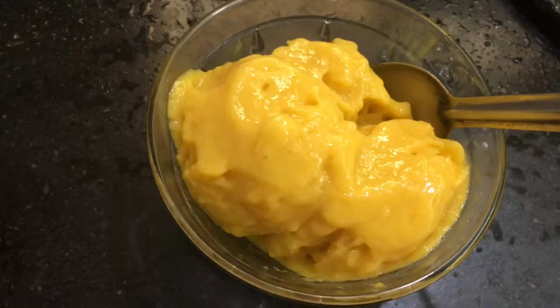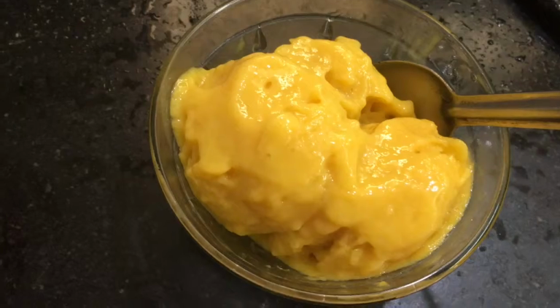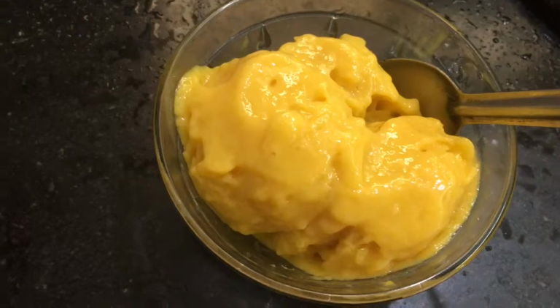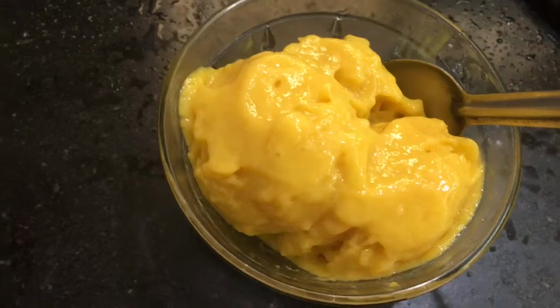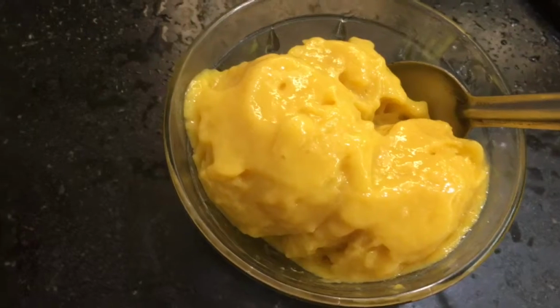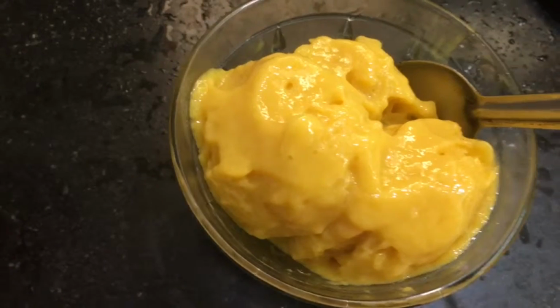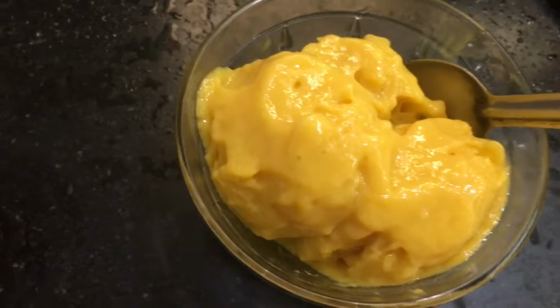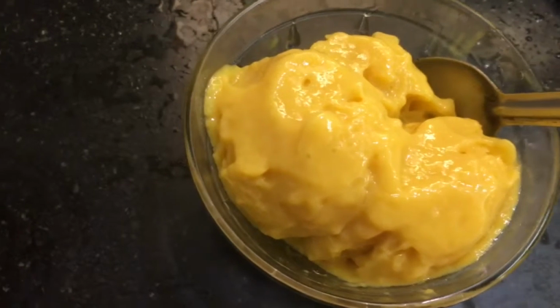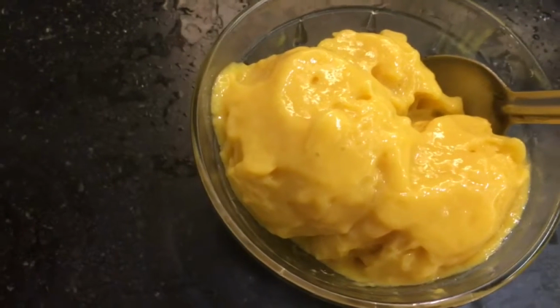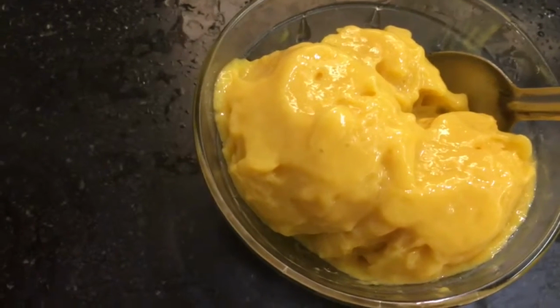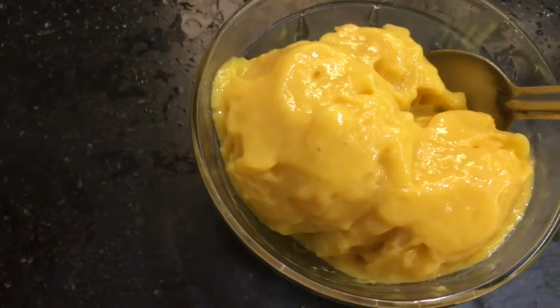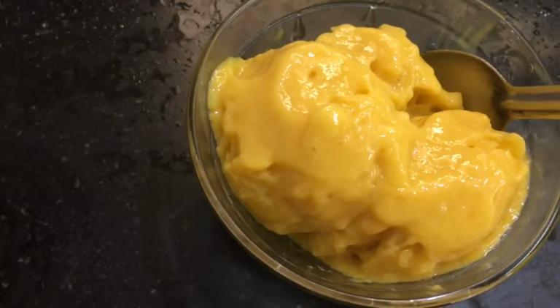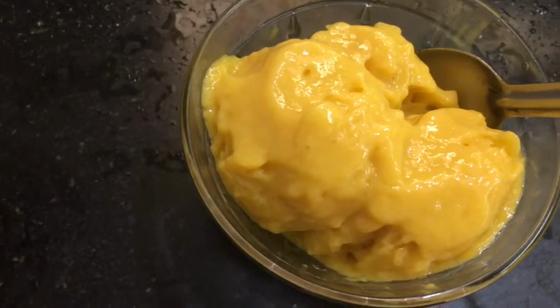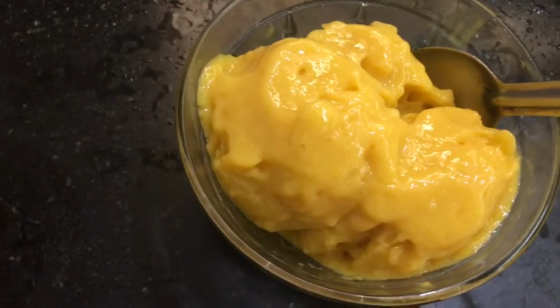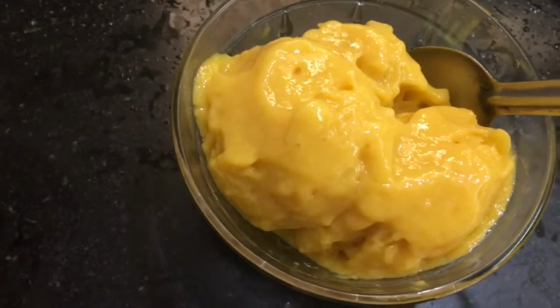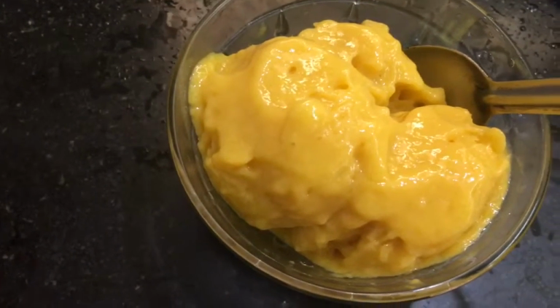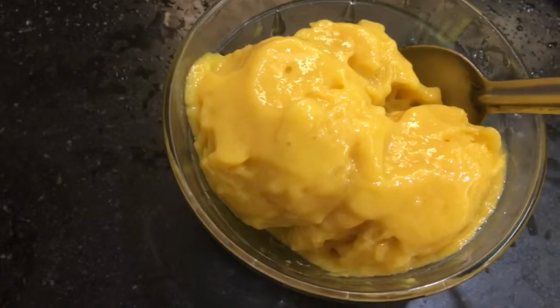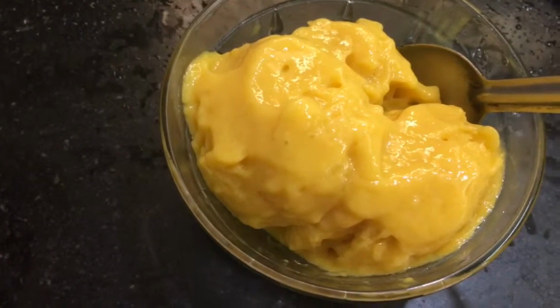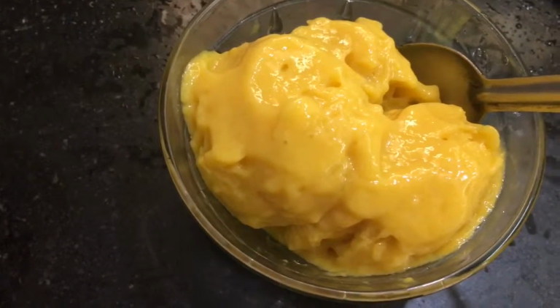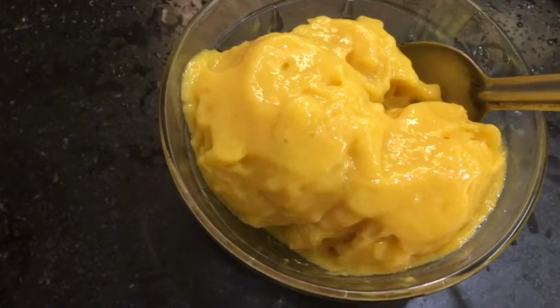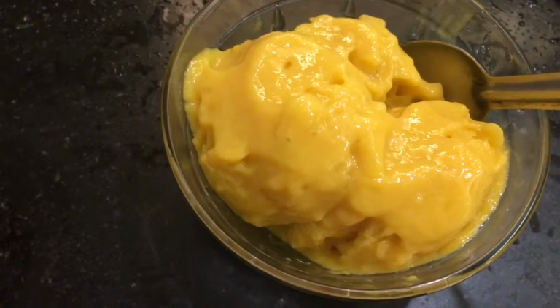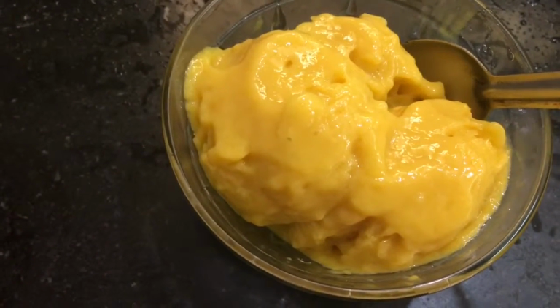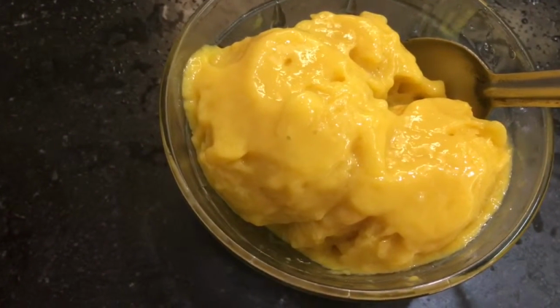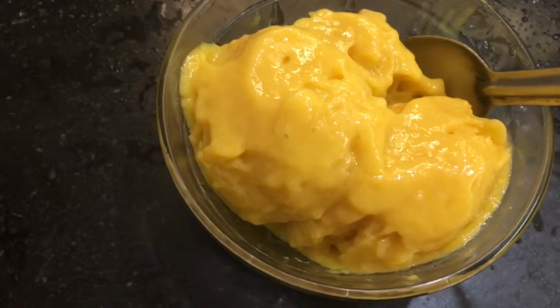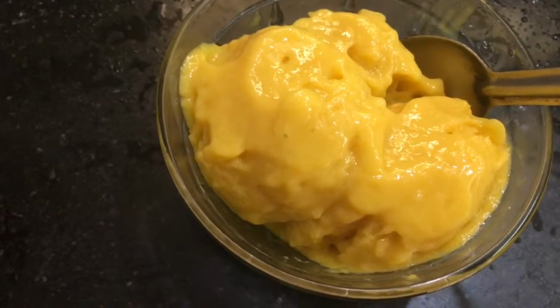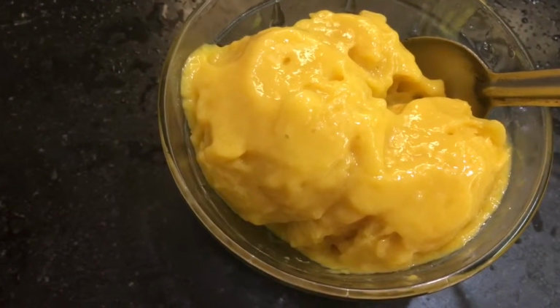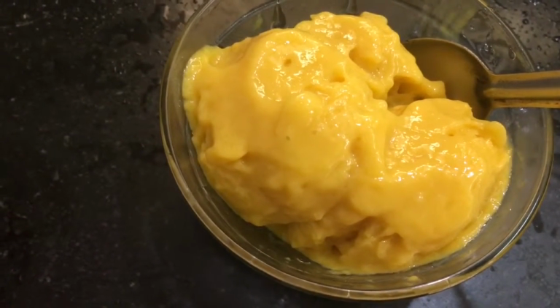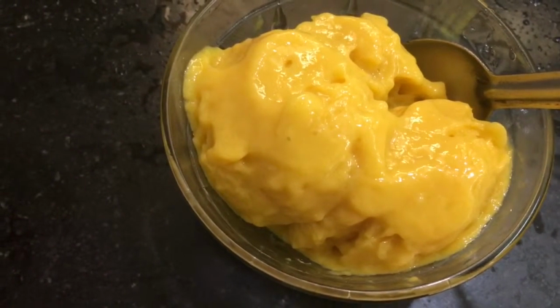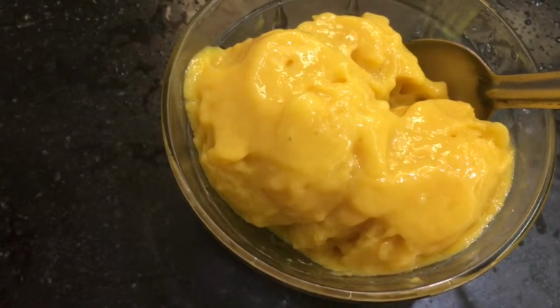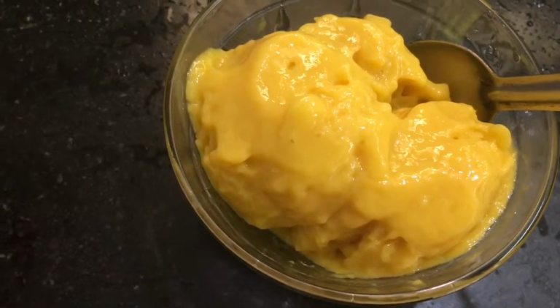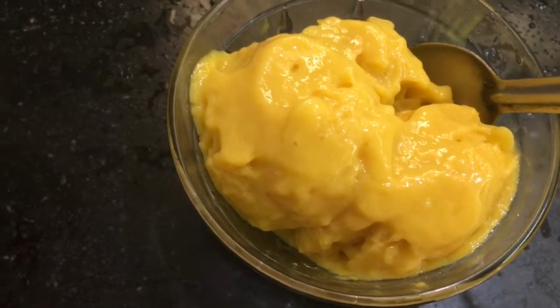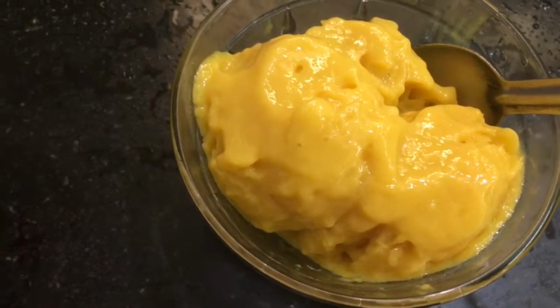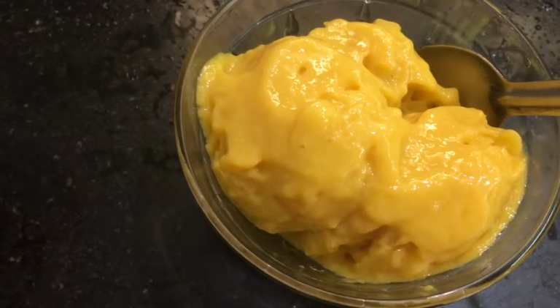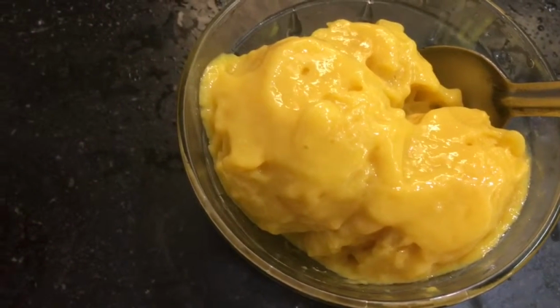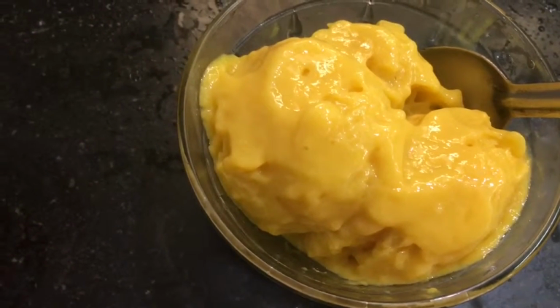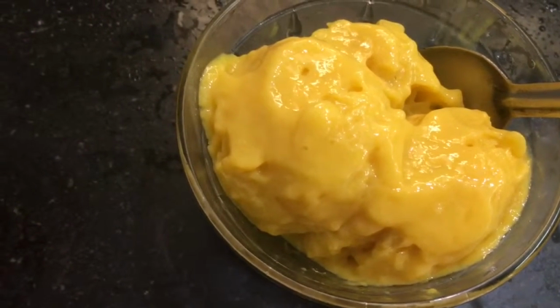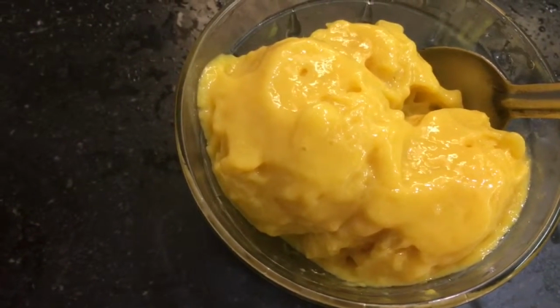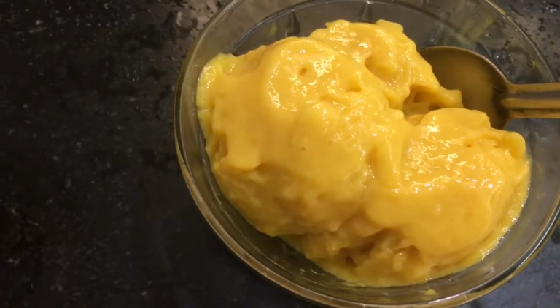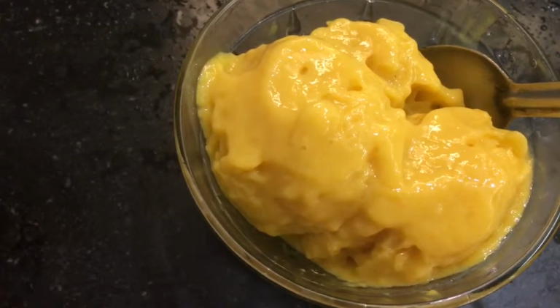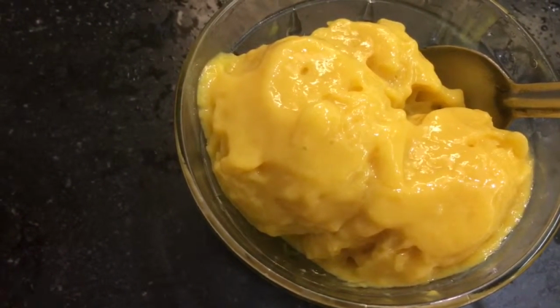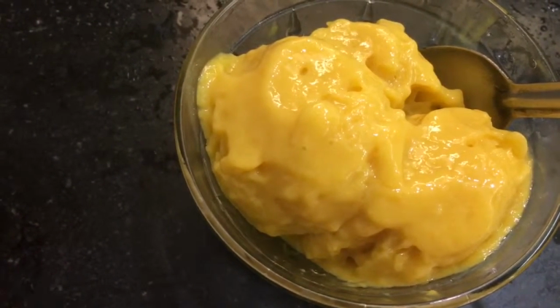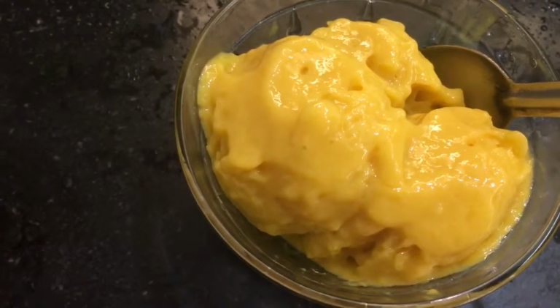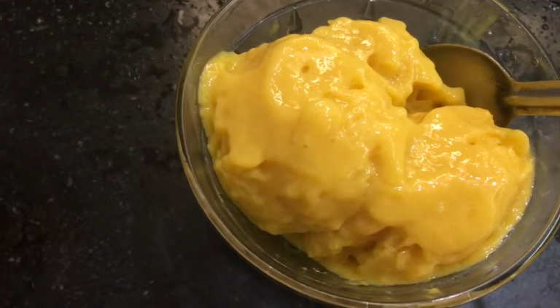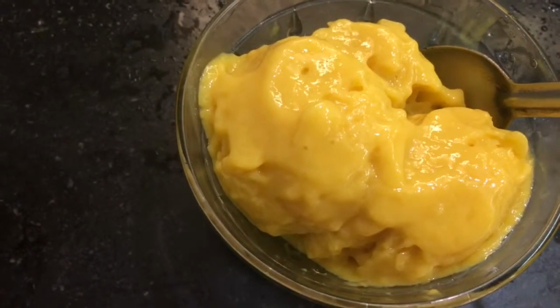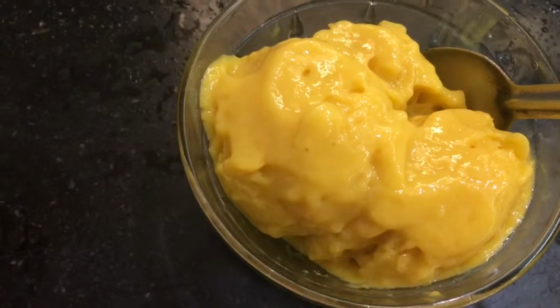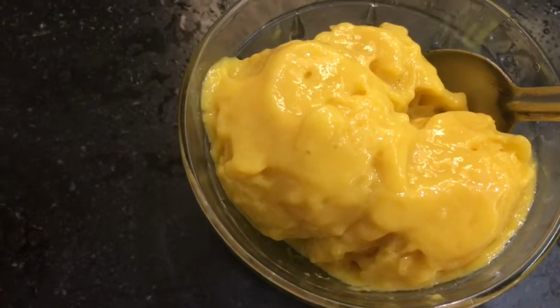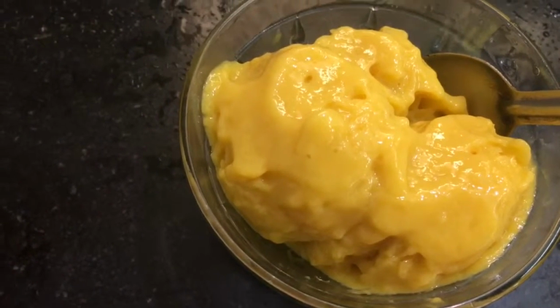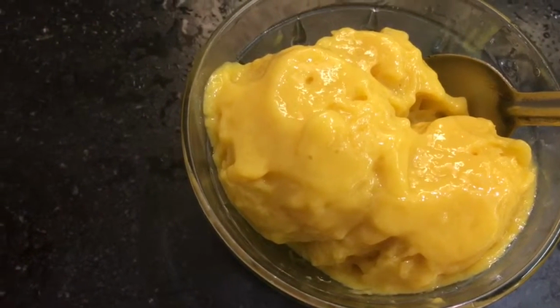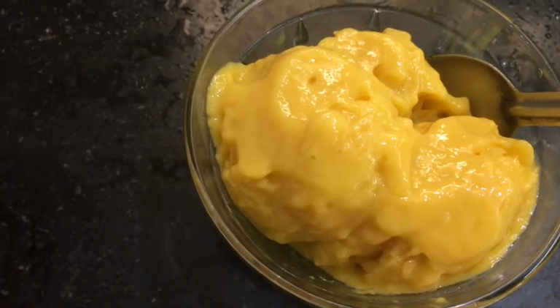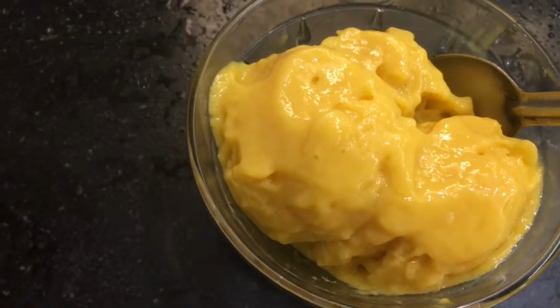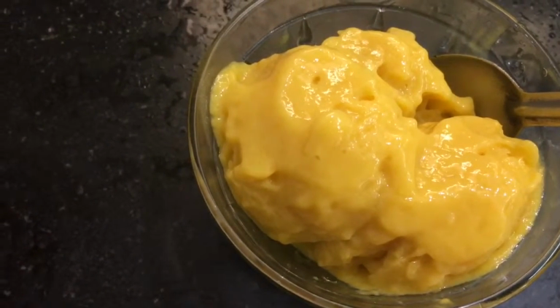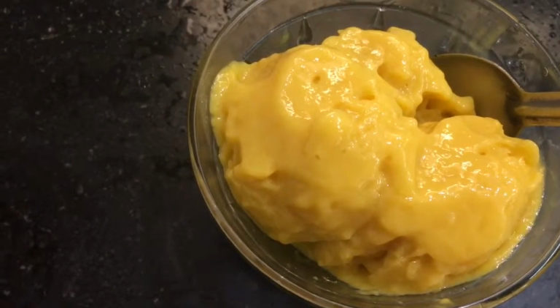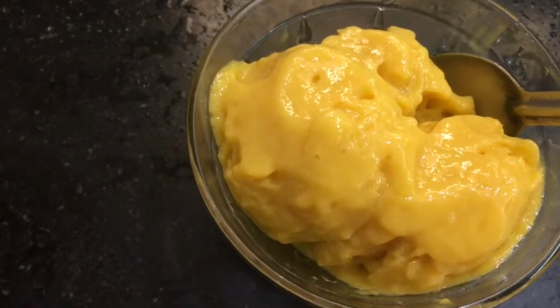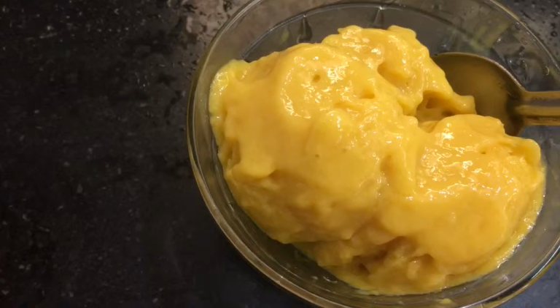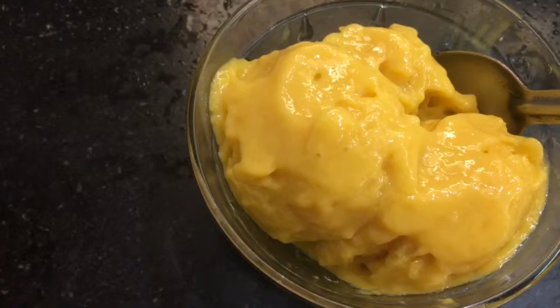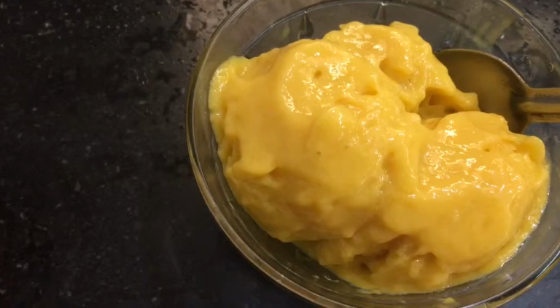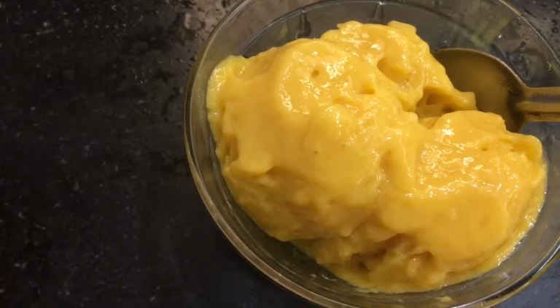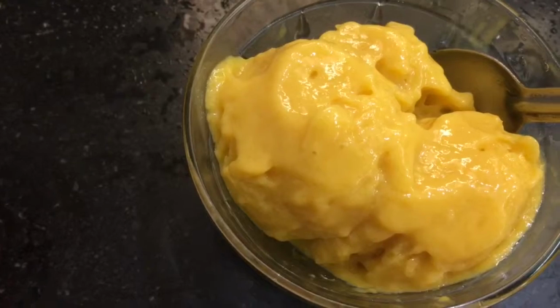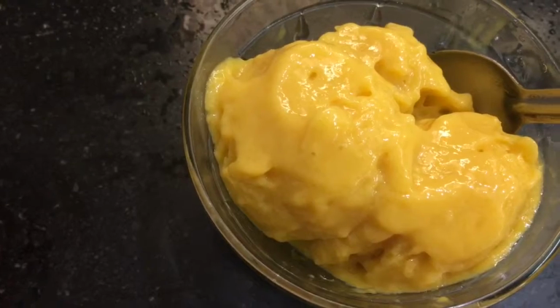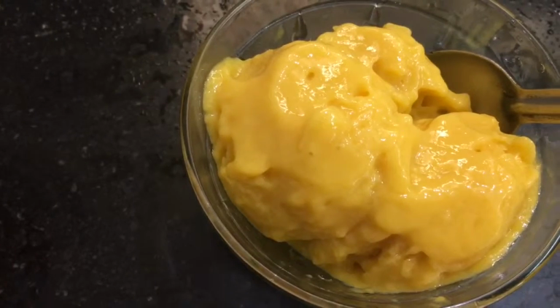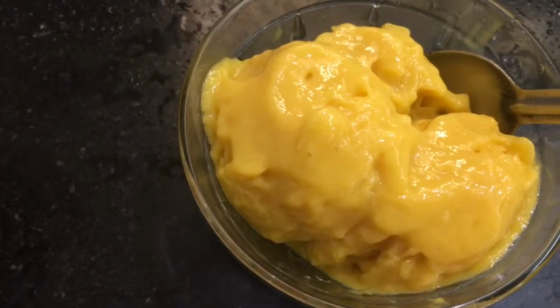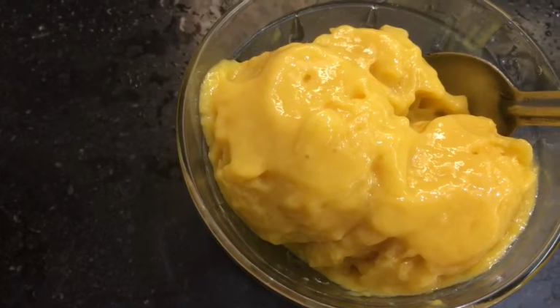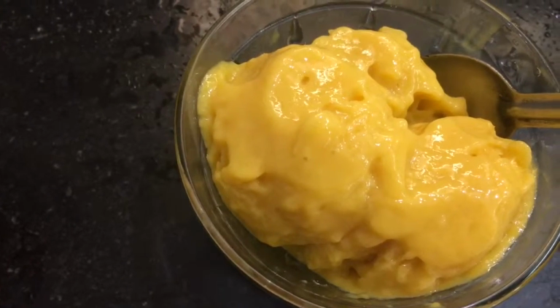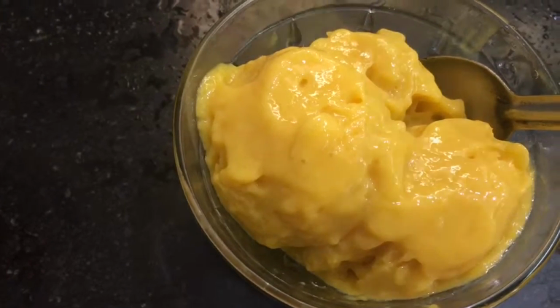Hi friends, today let us see the preparation of making a mango ice cream with only two ingredients.